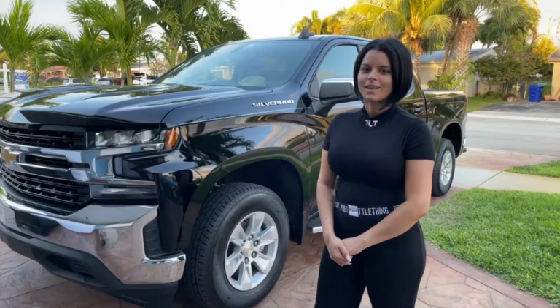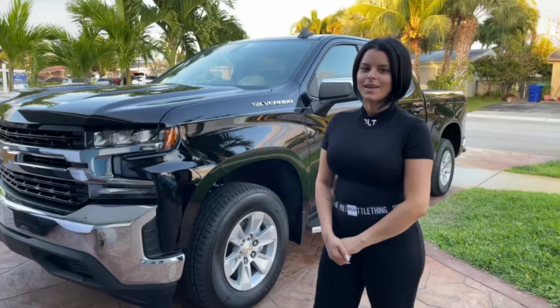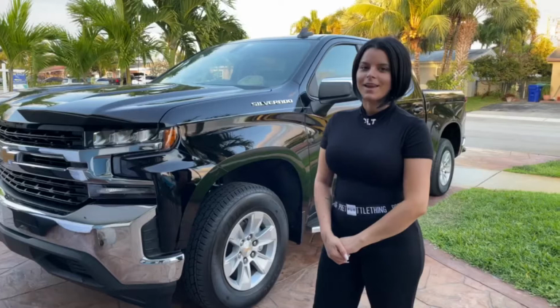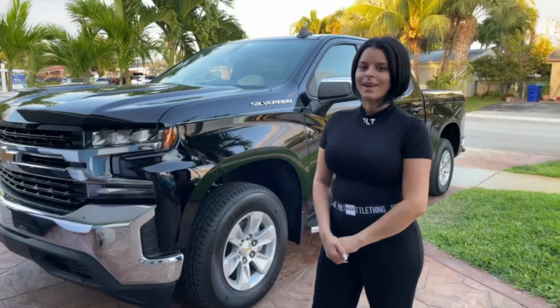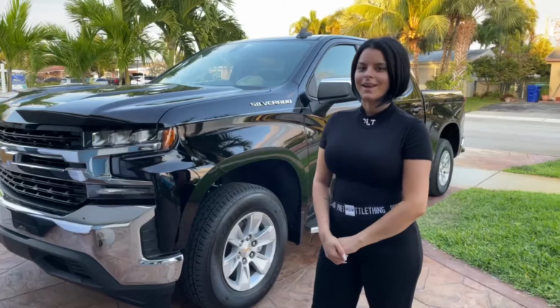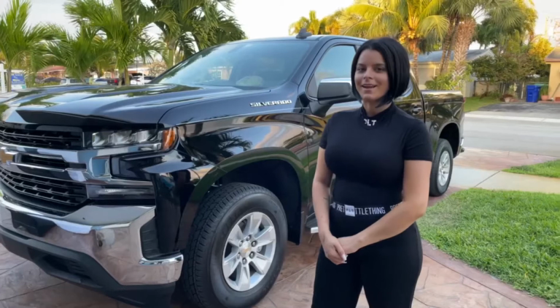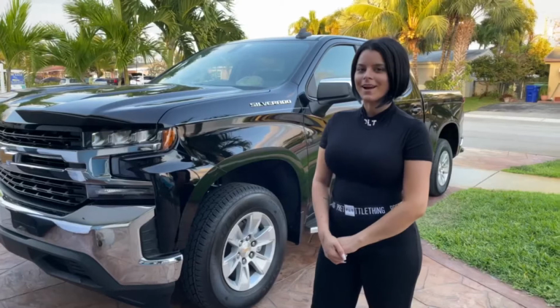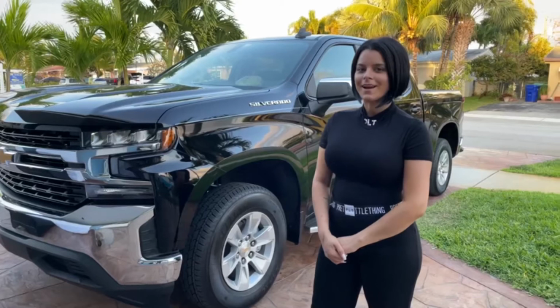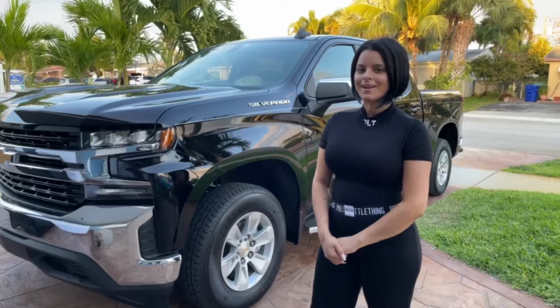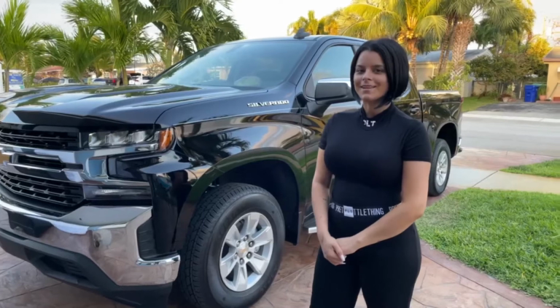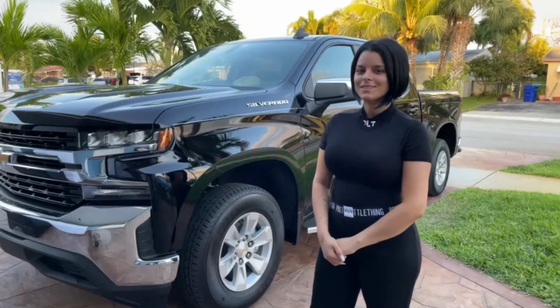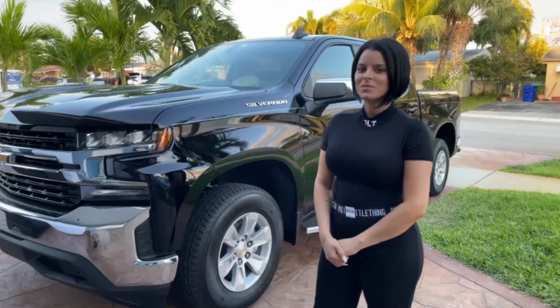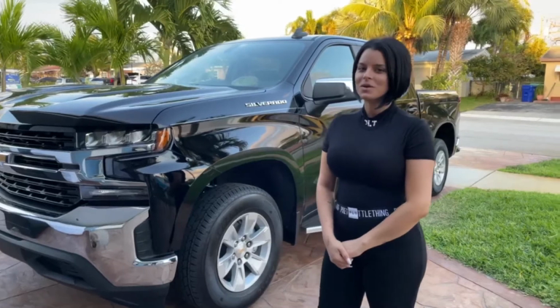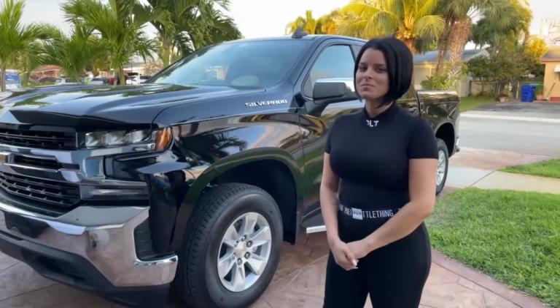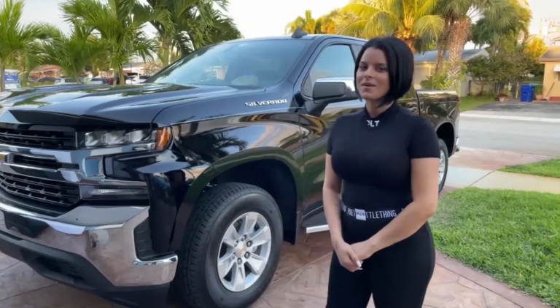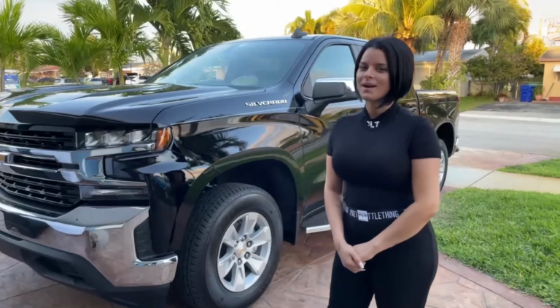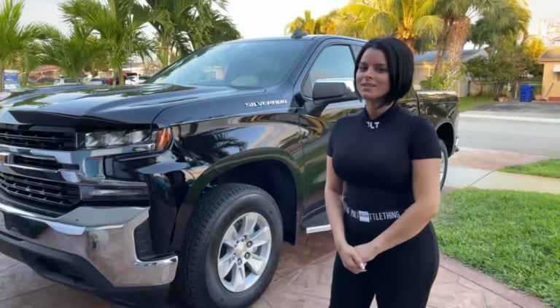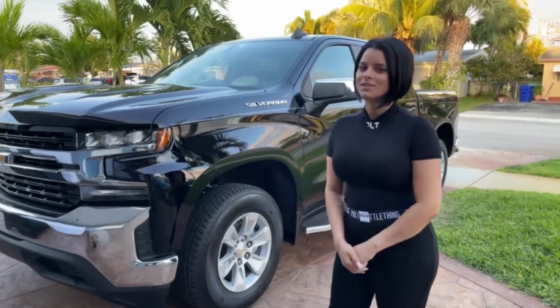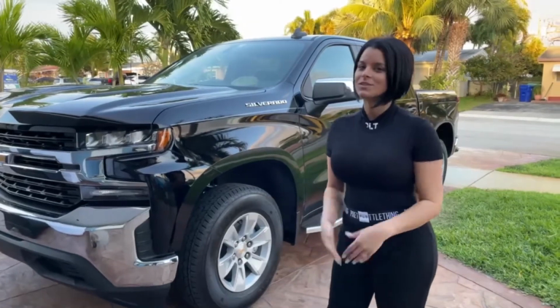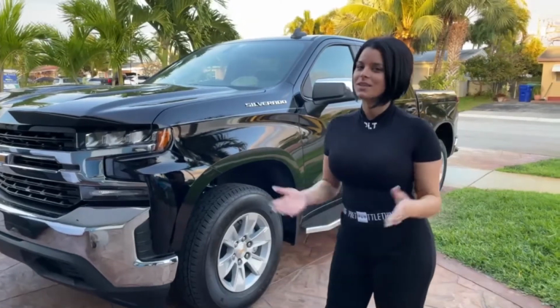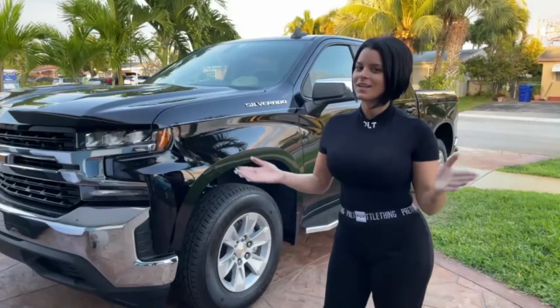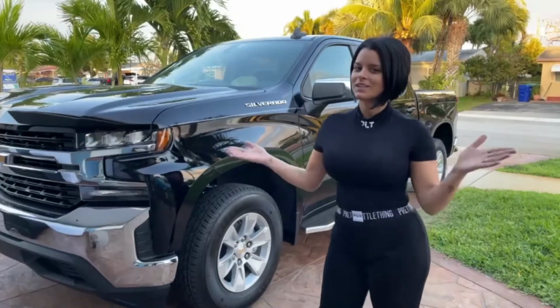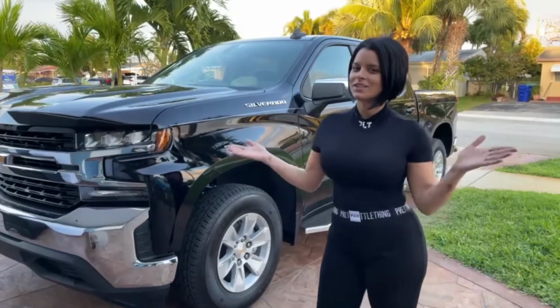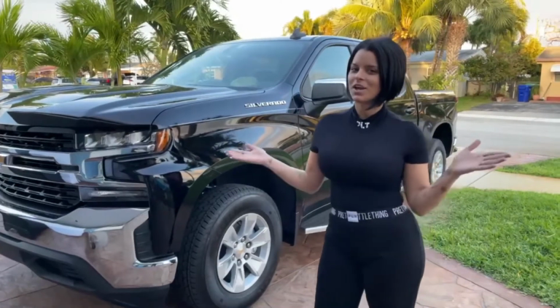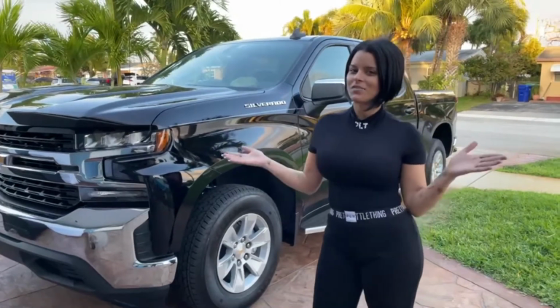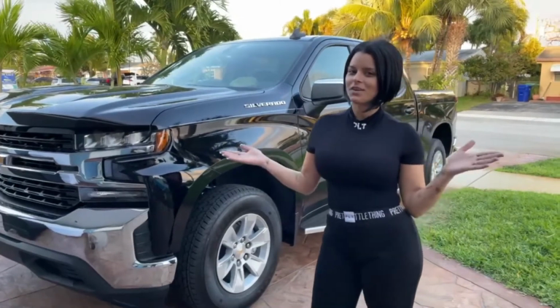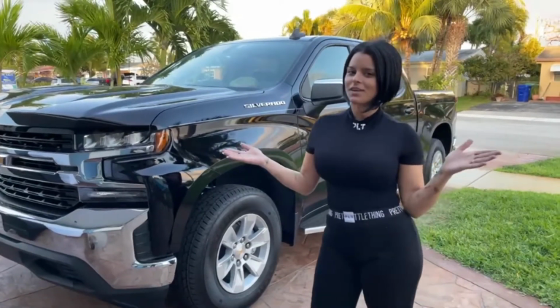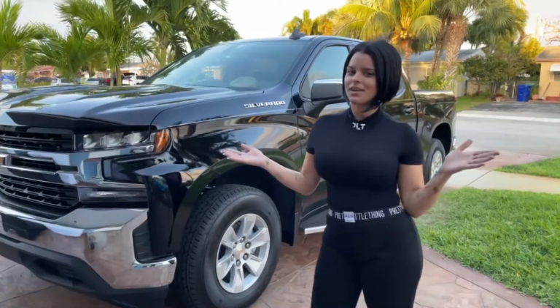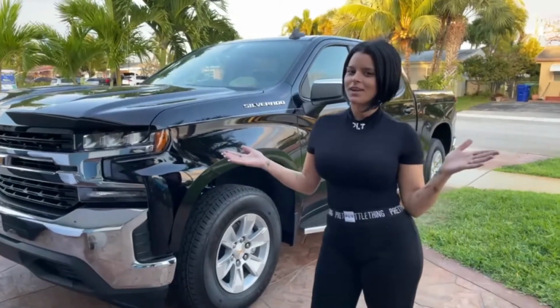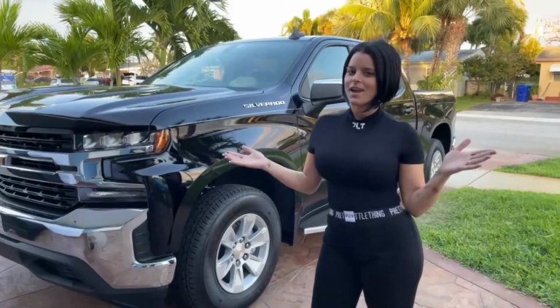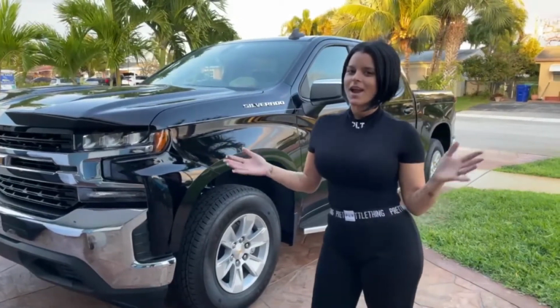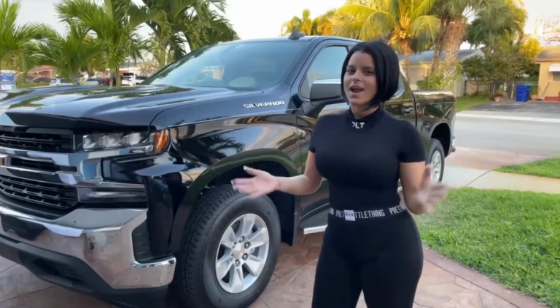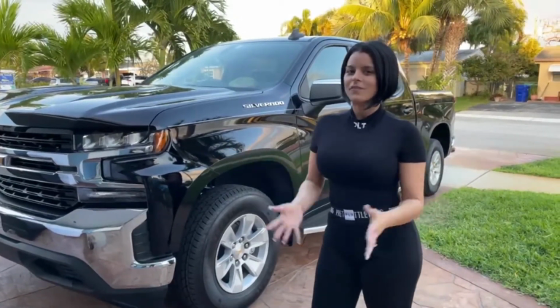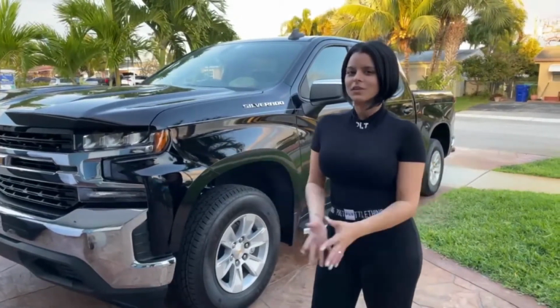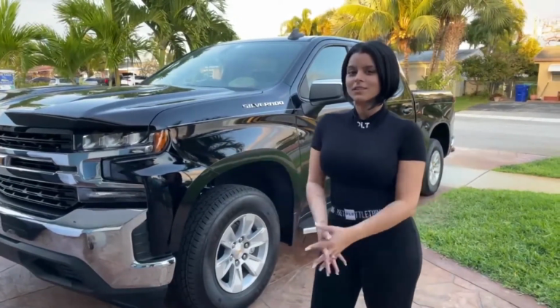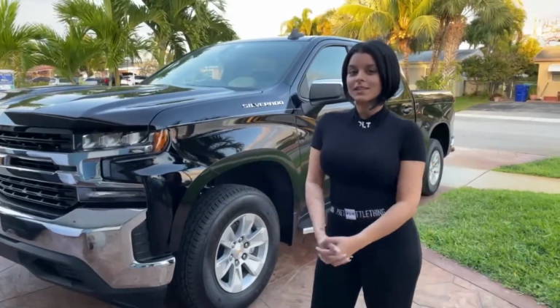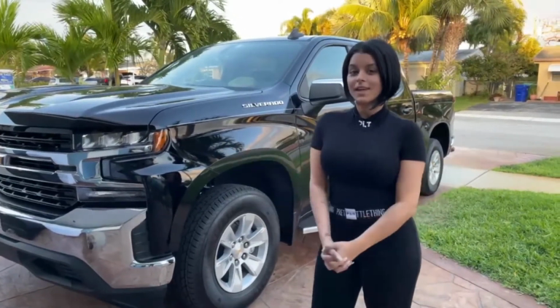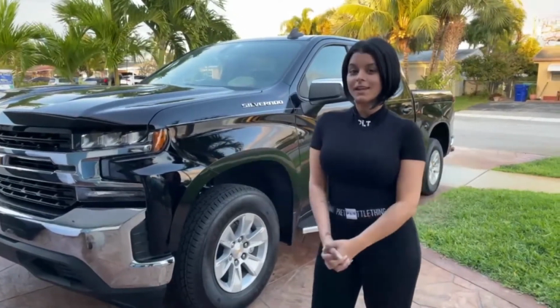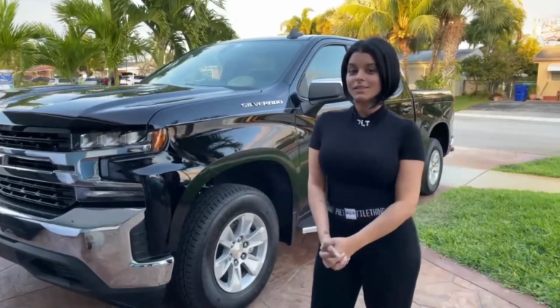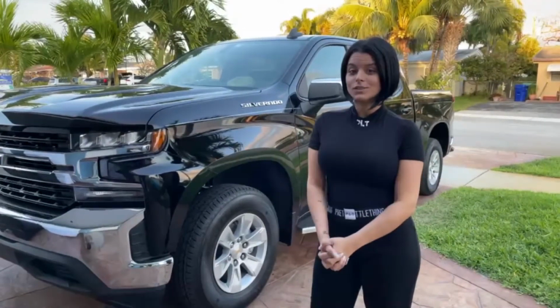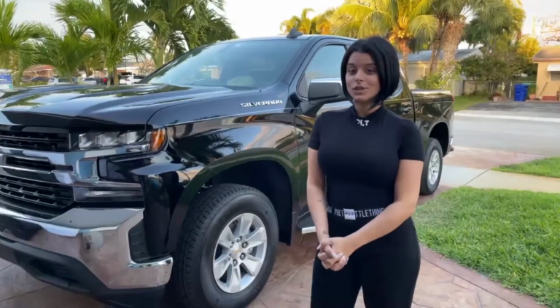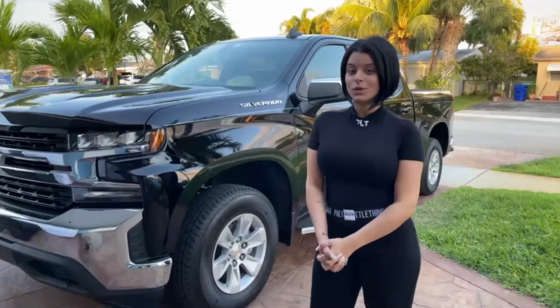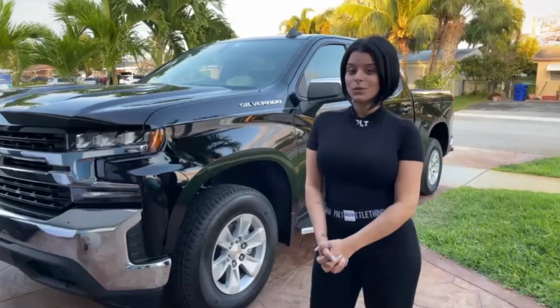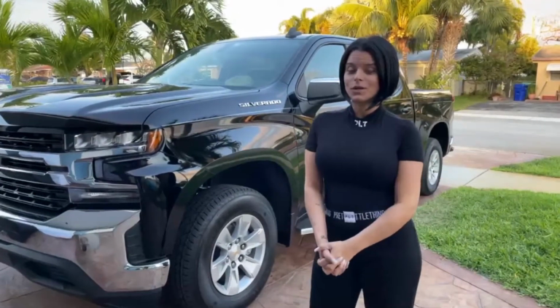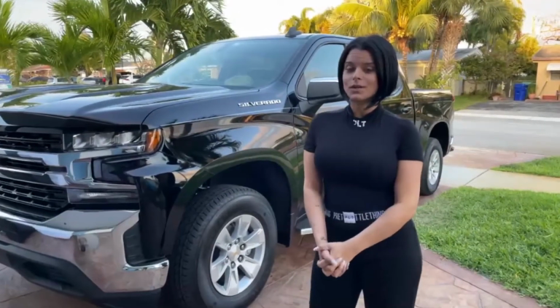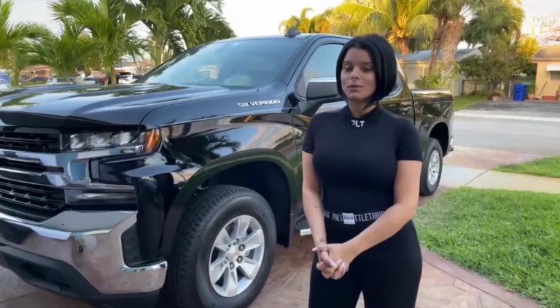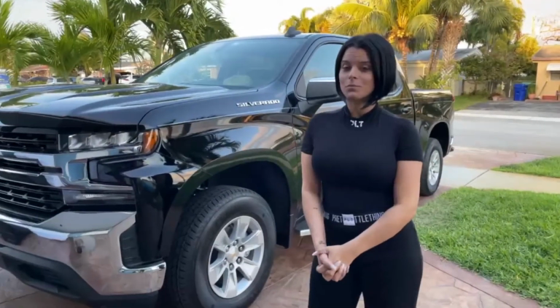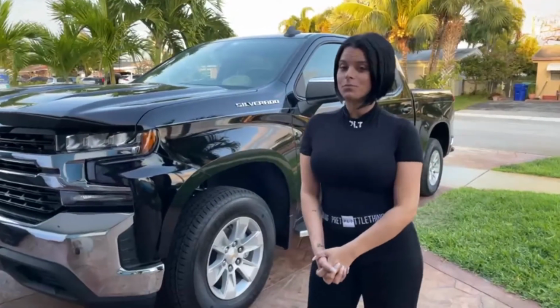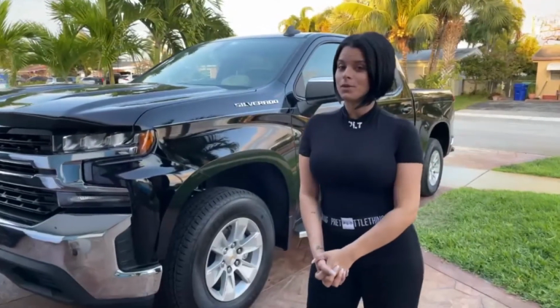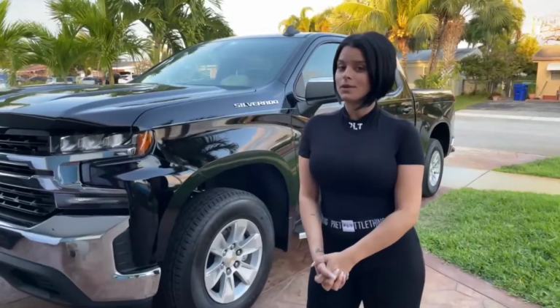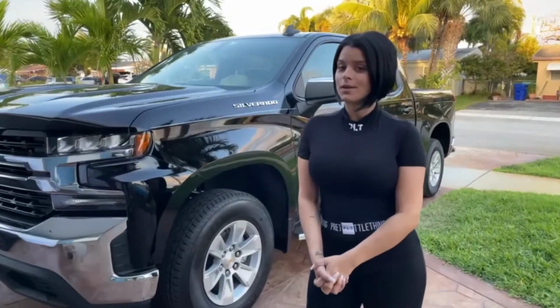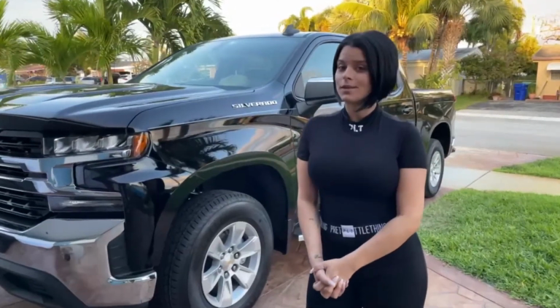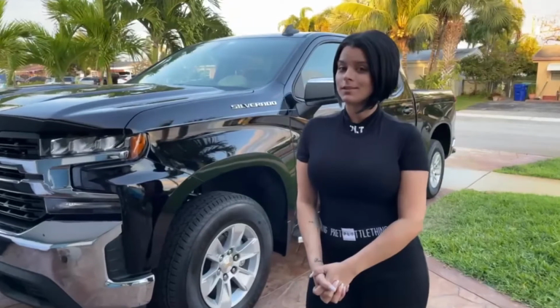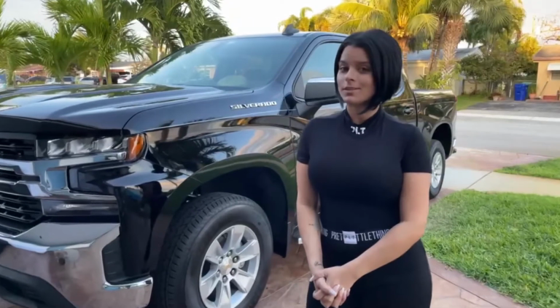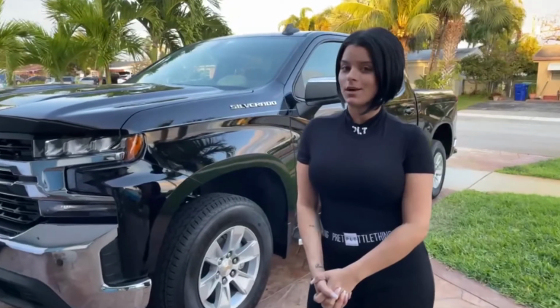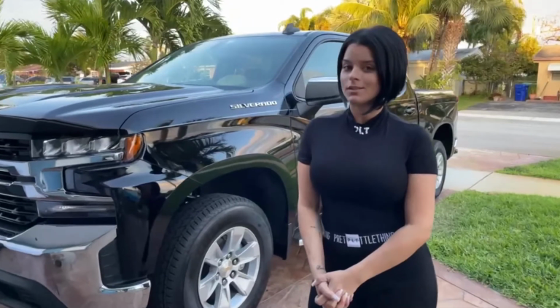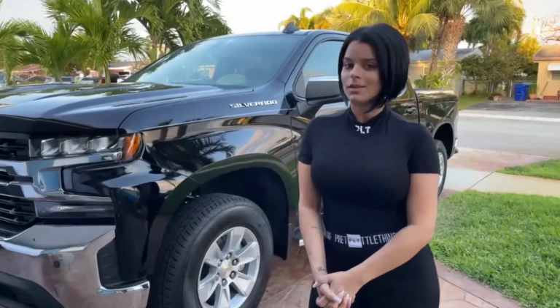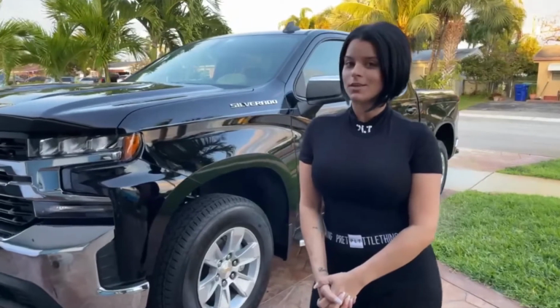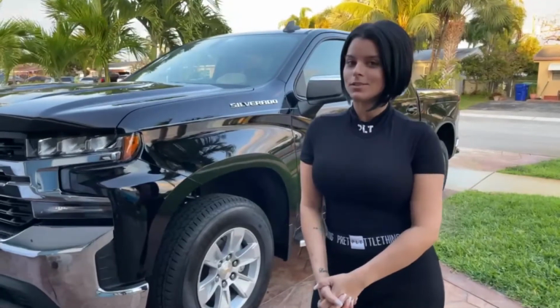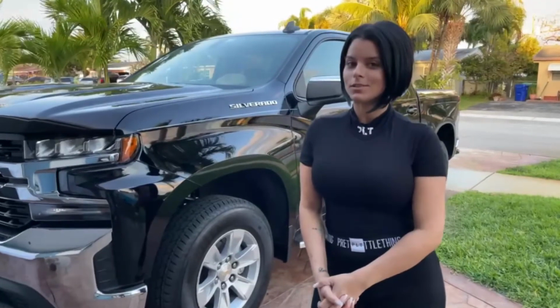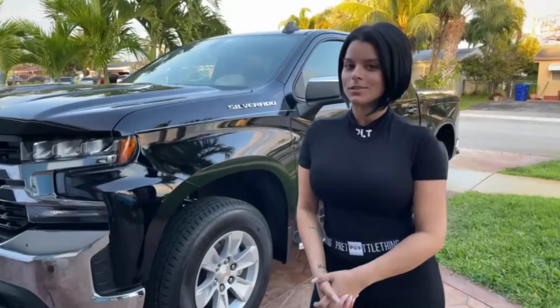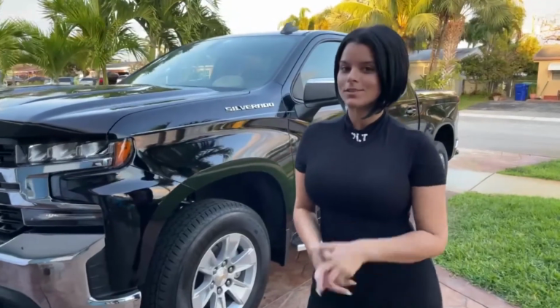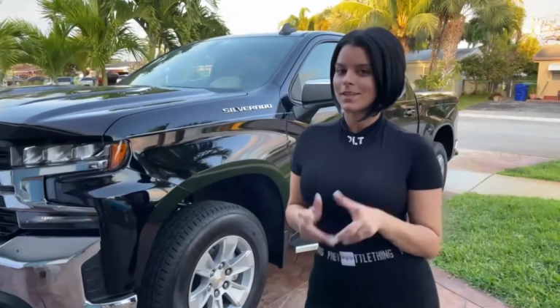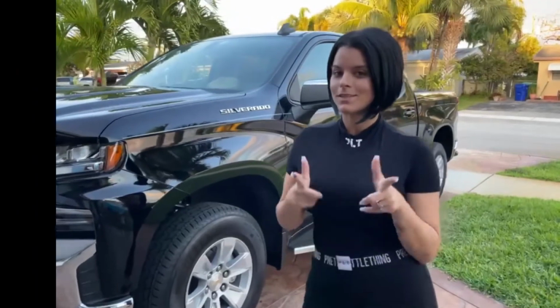Hey guys, welcome back to Jenny's Chevy and for today's show we're gonna put an exhaust on, so stay tuned.